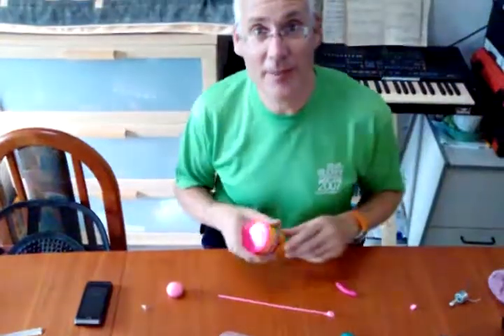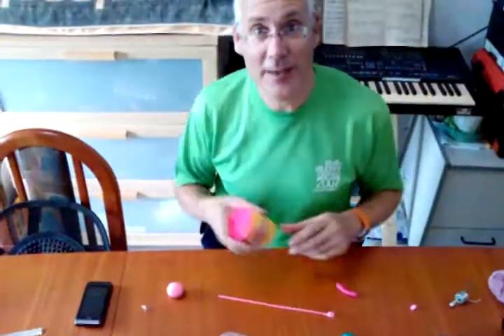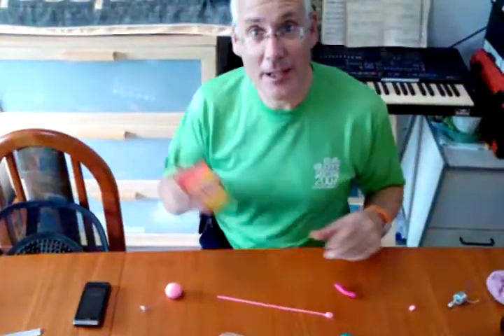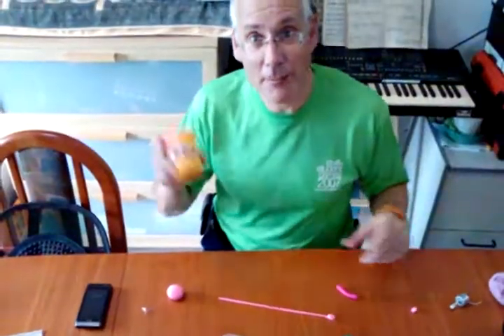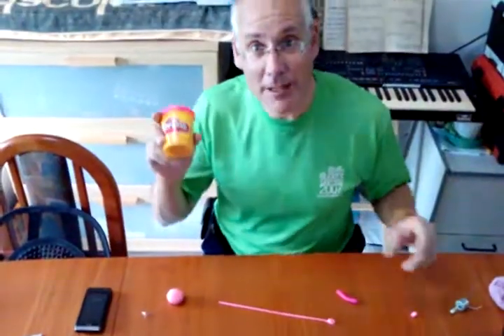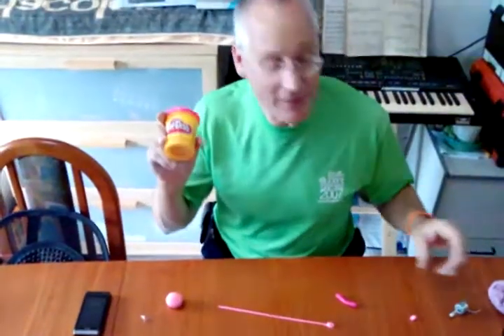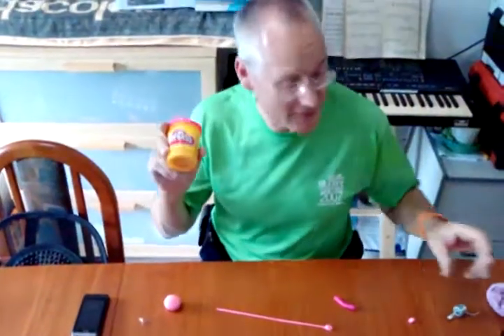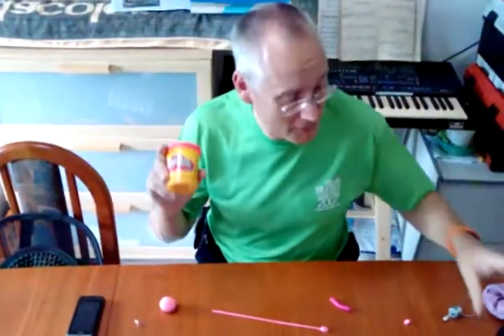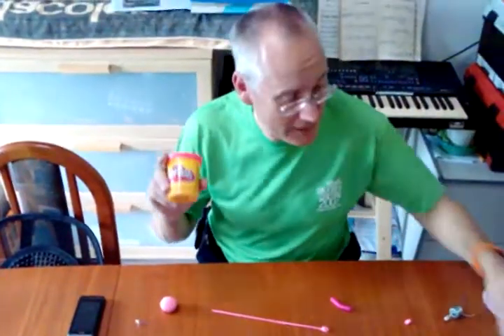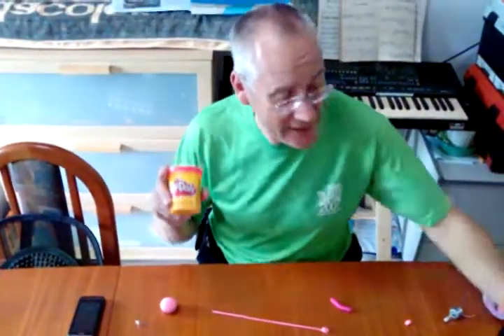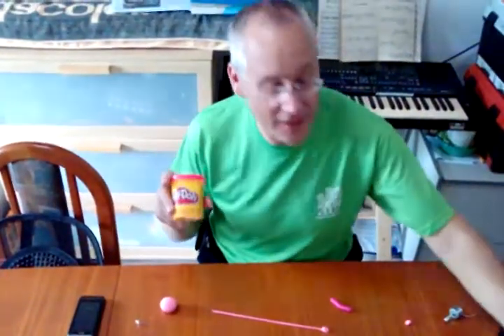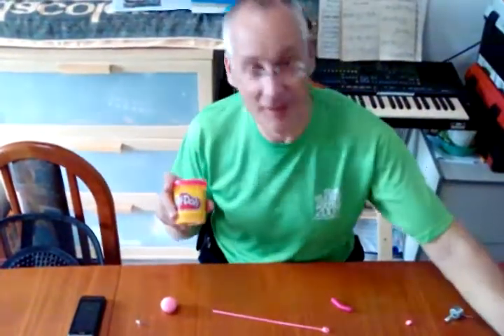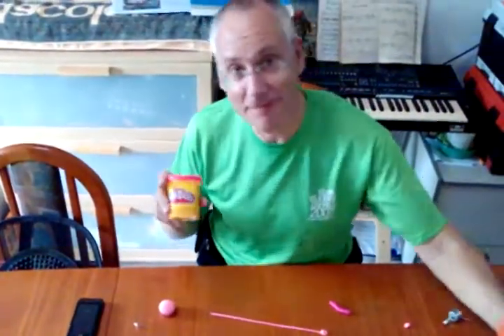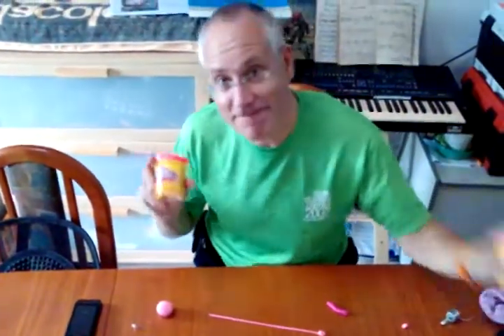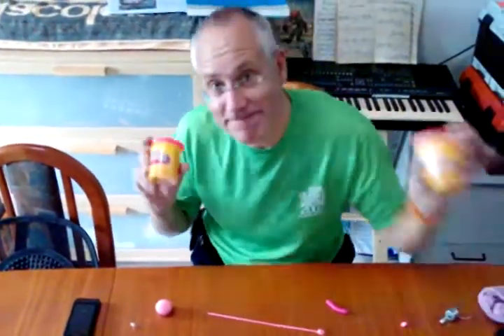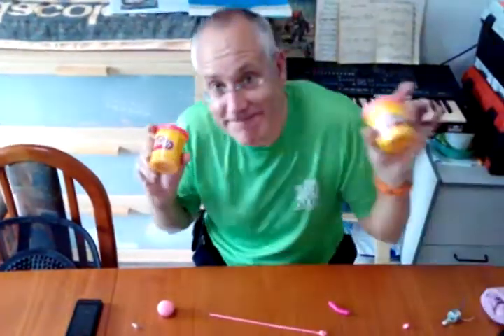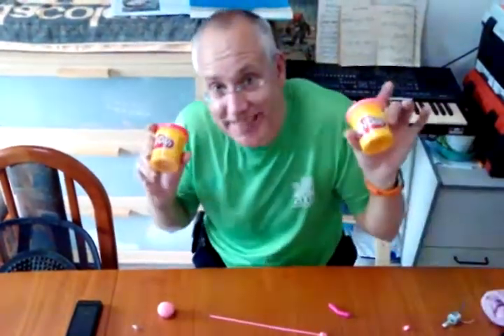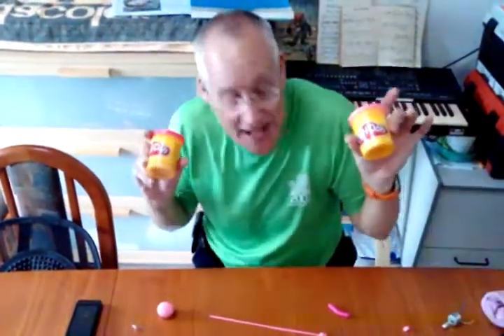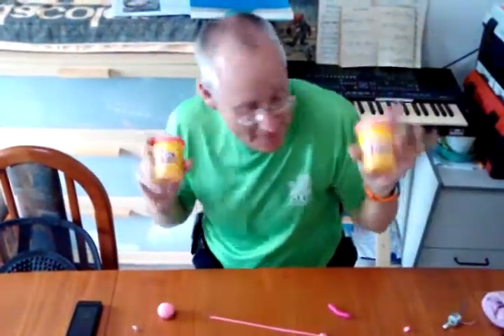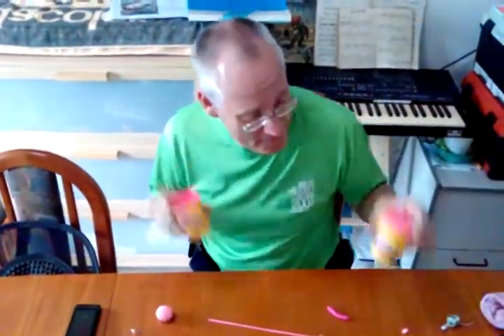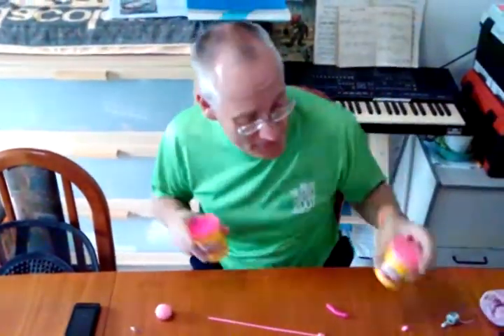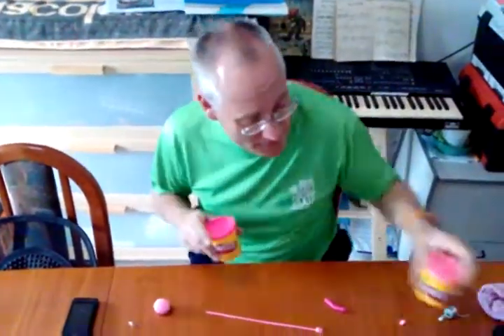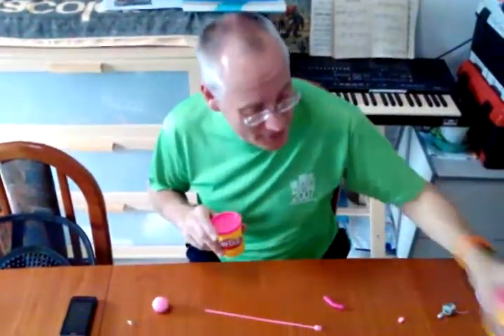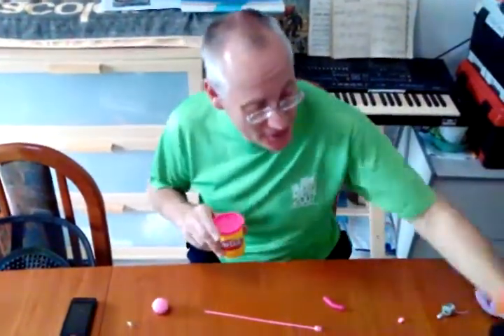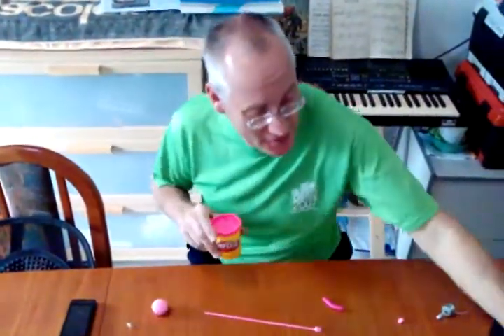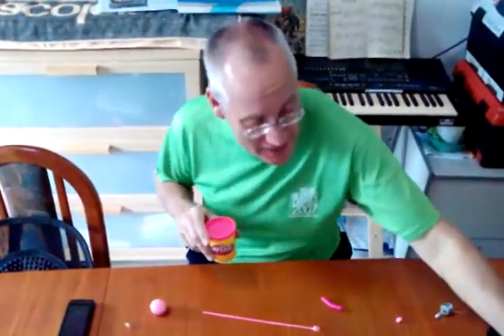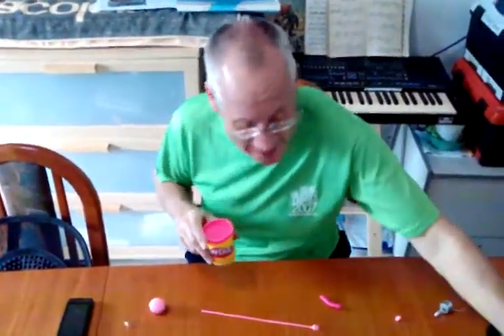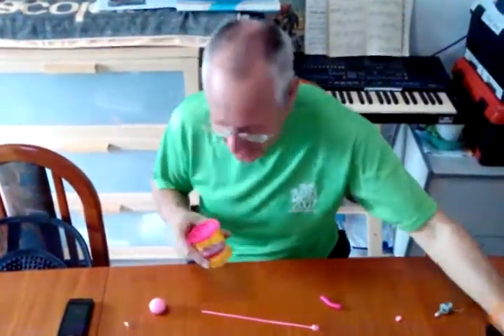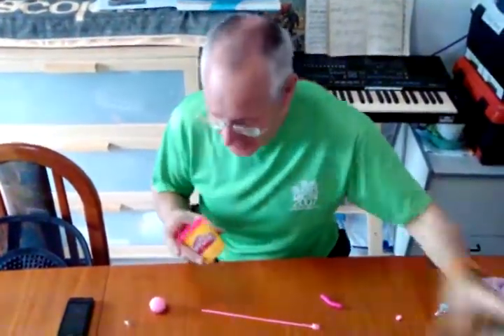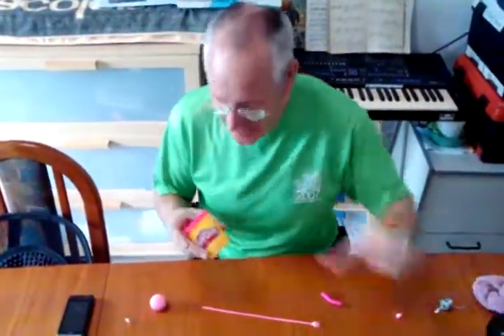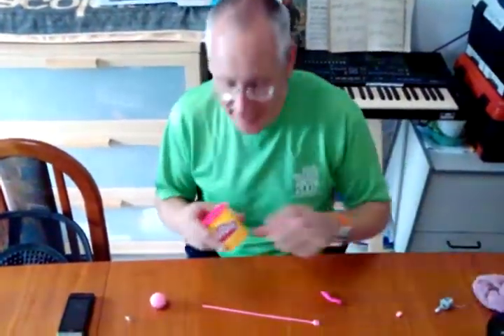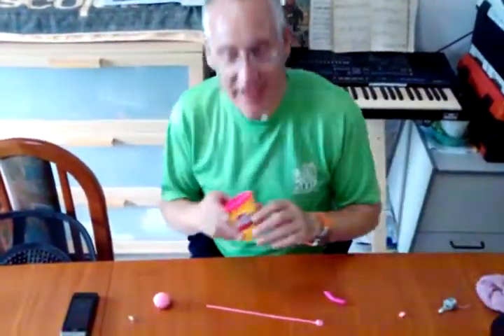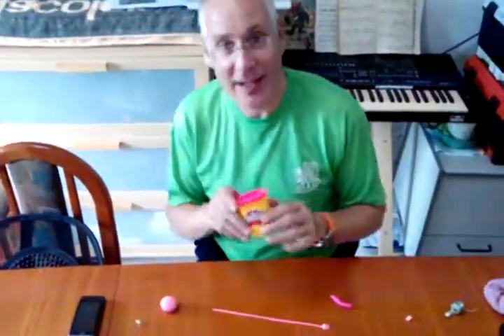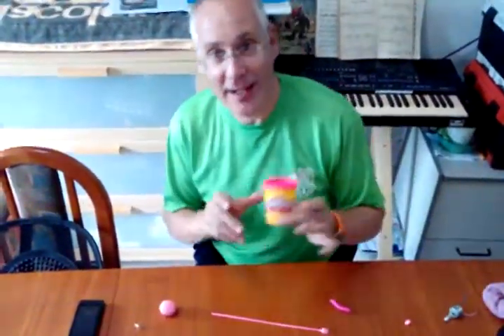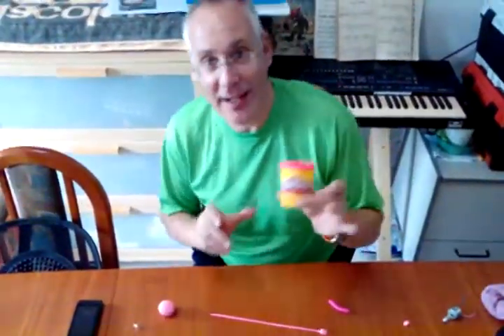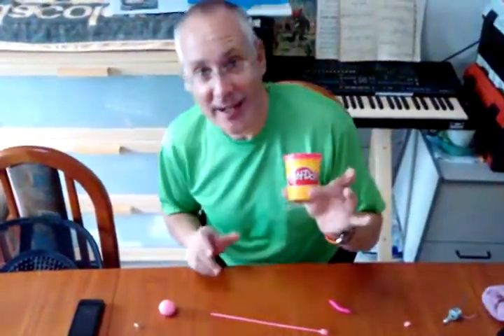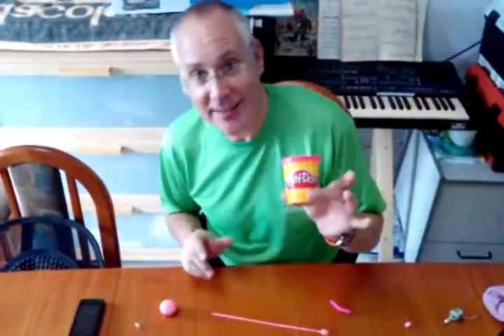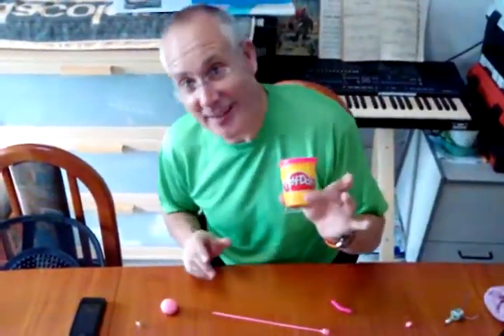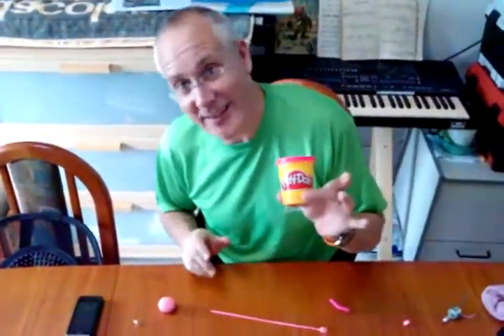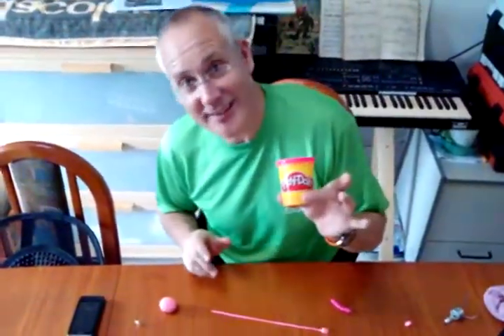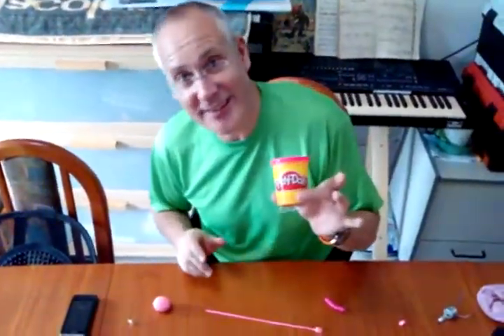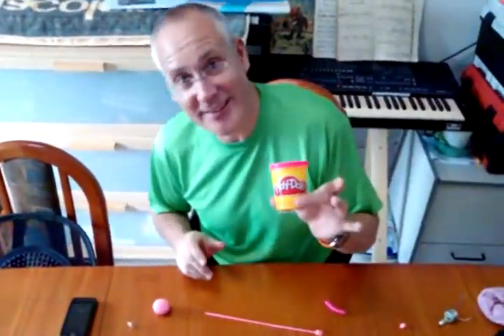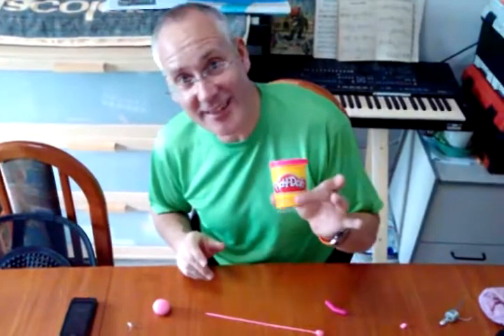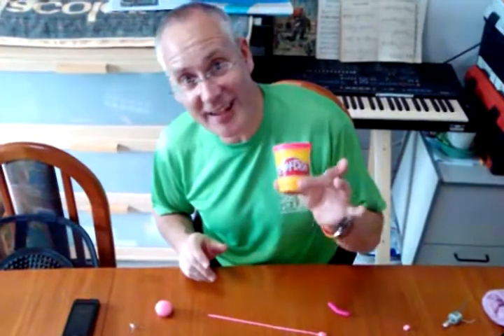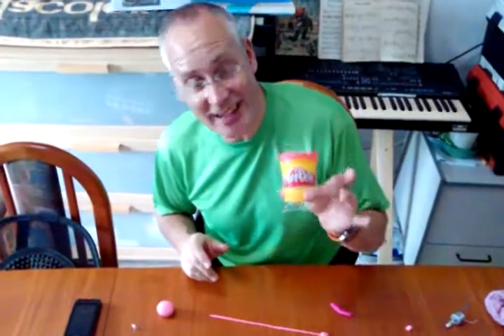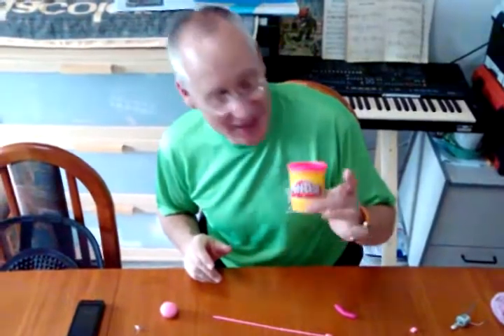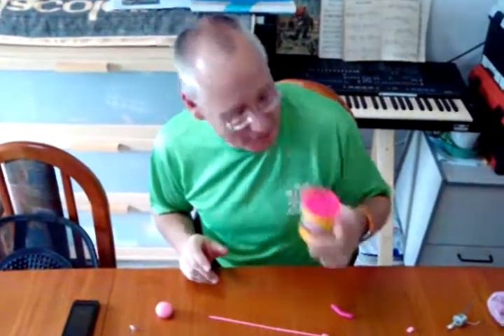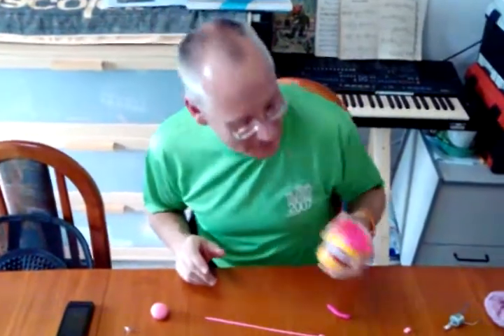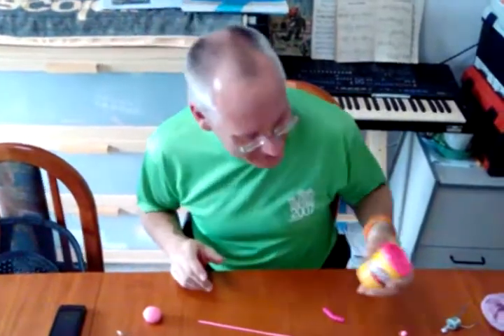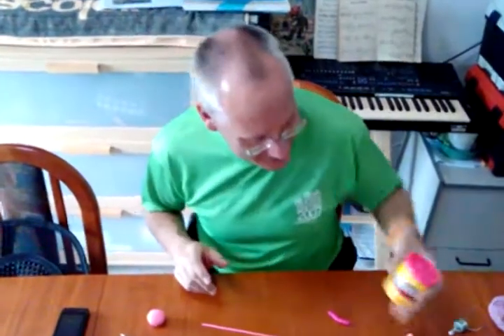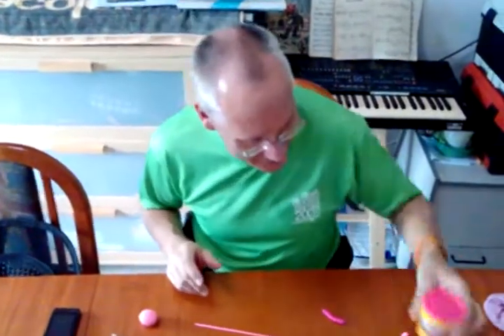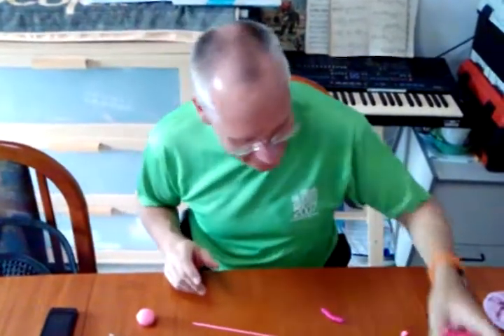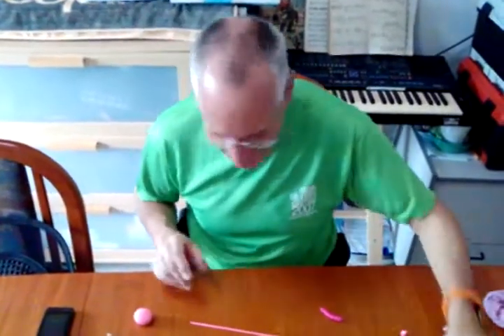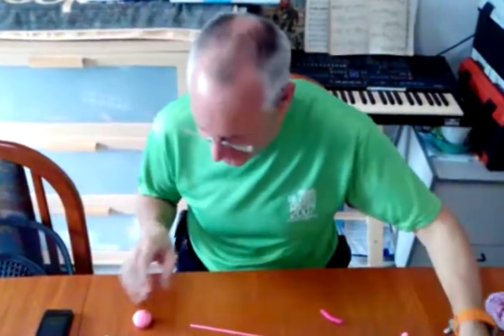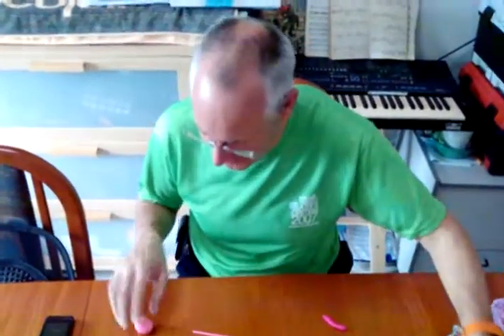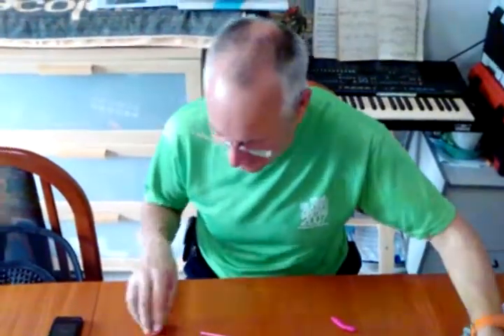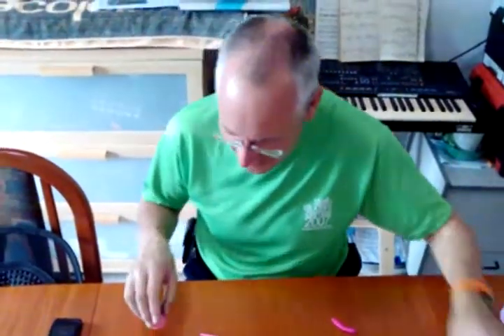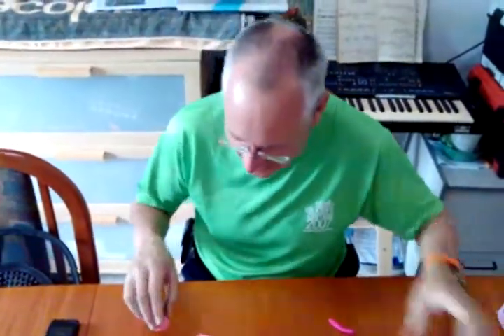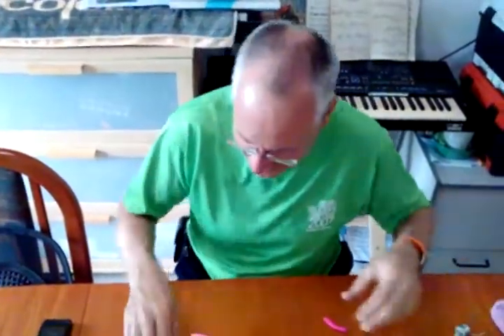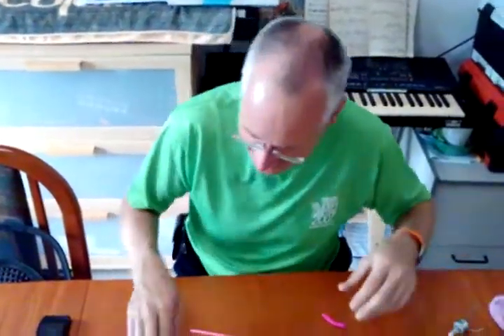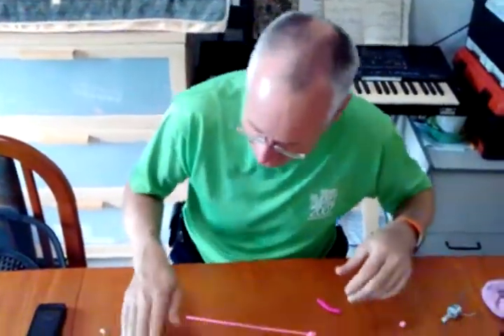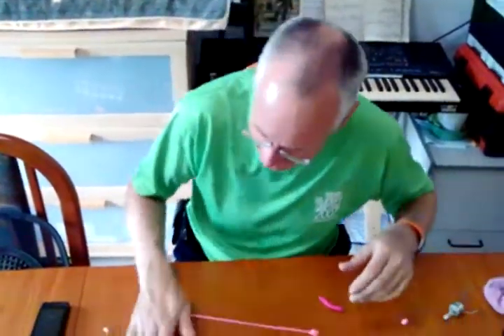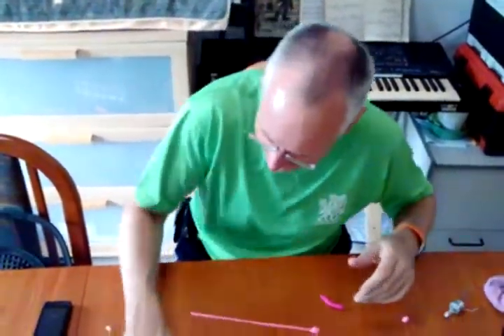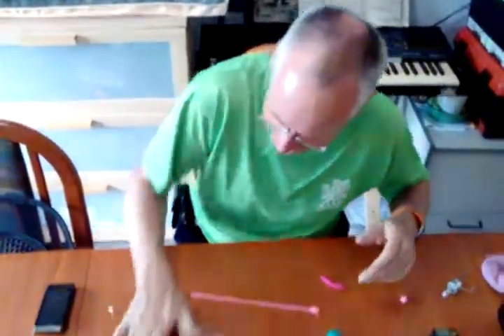I'm going to play with some Play-Doh. Yeah, I'm a grown man, a scientist, and I'm going to play with some Play-Doh. Let's have some fun.